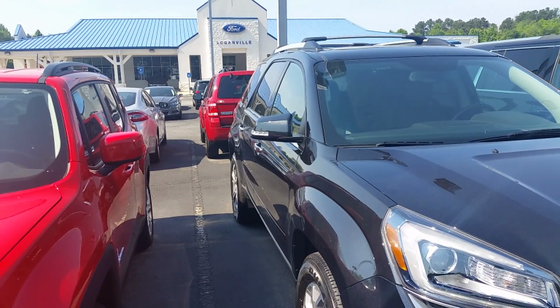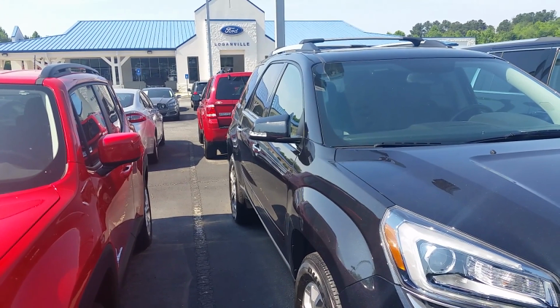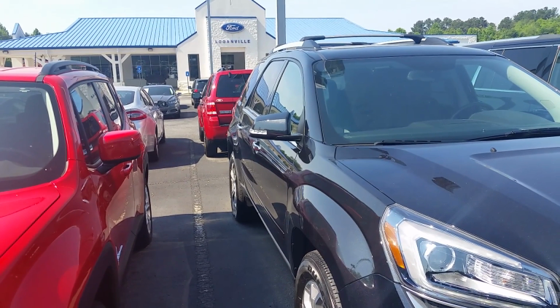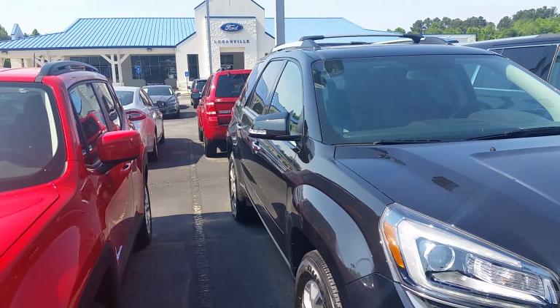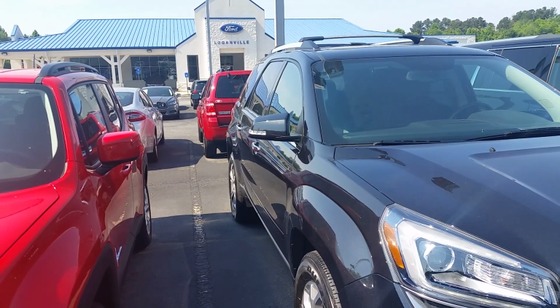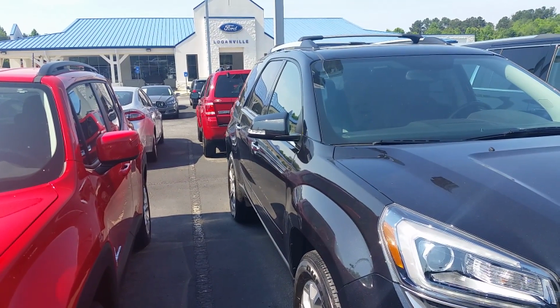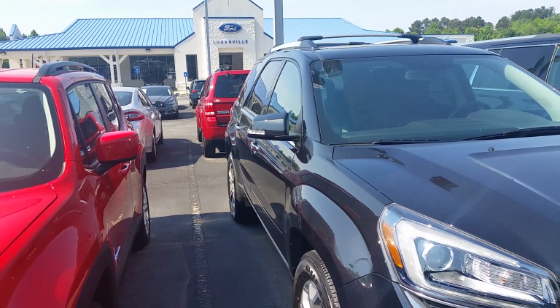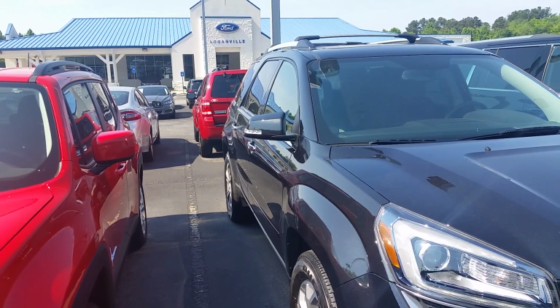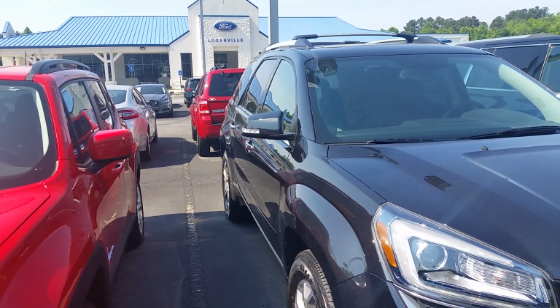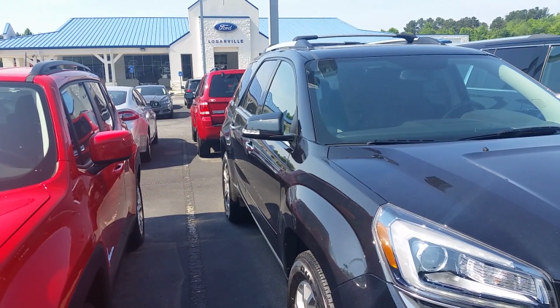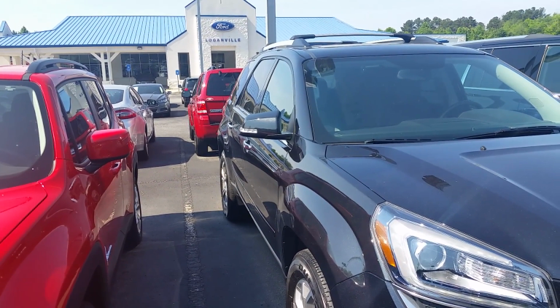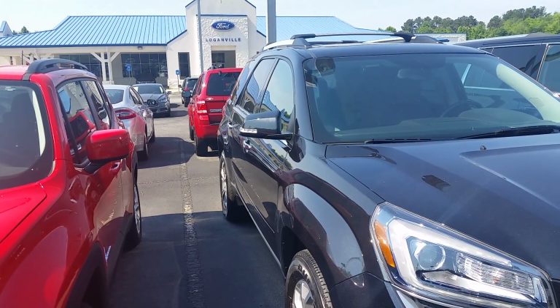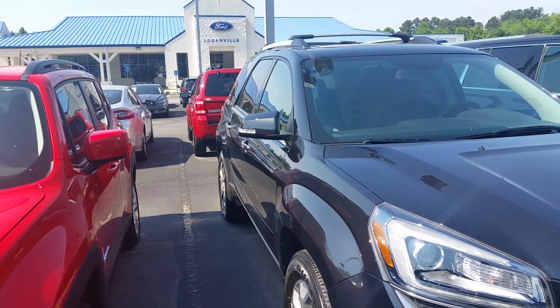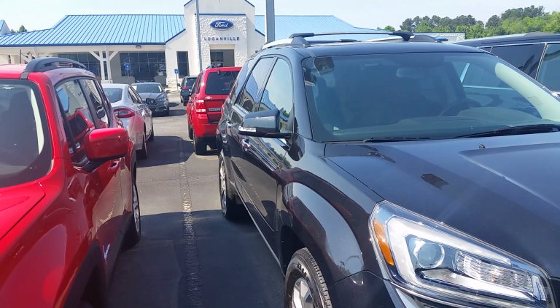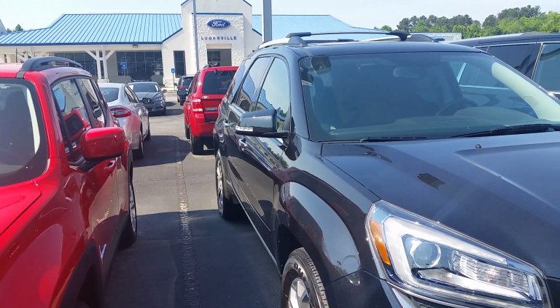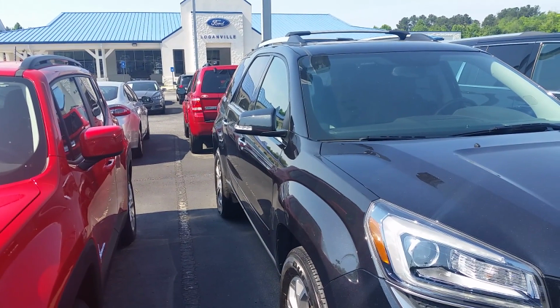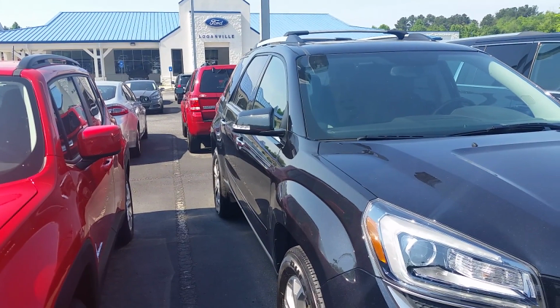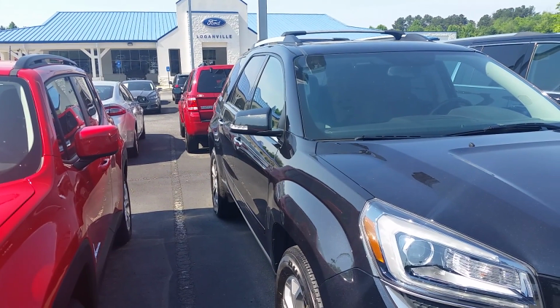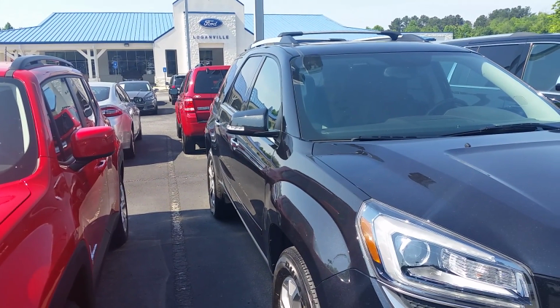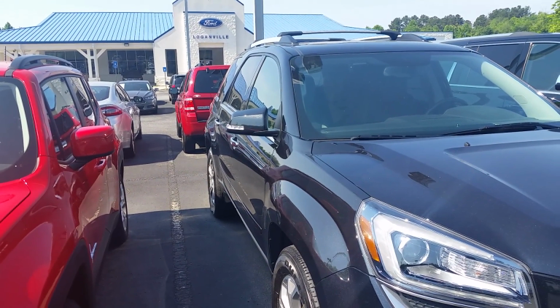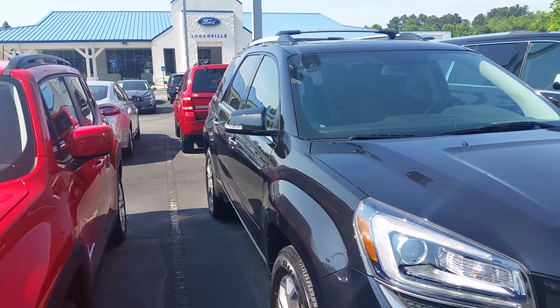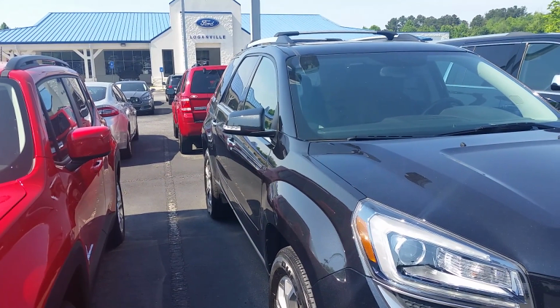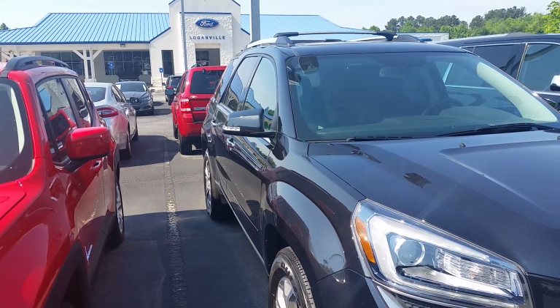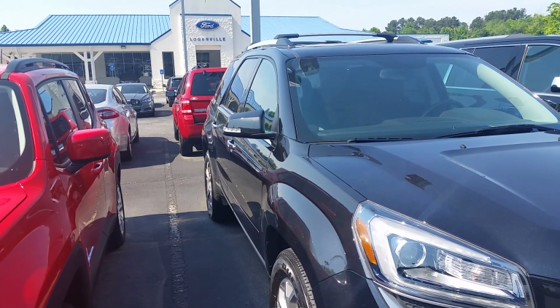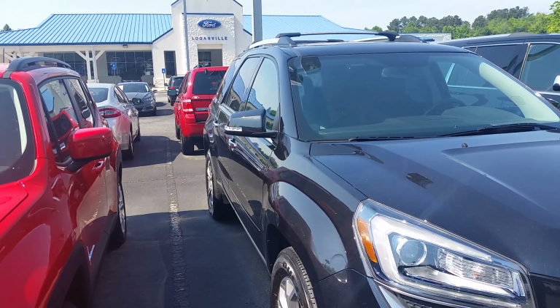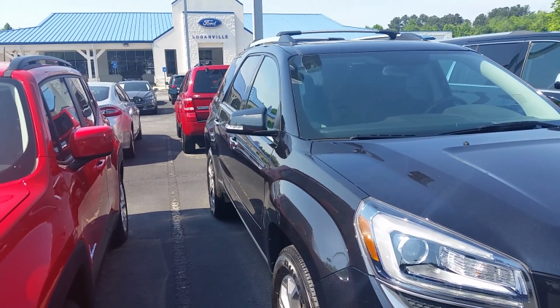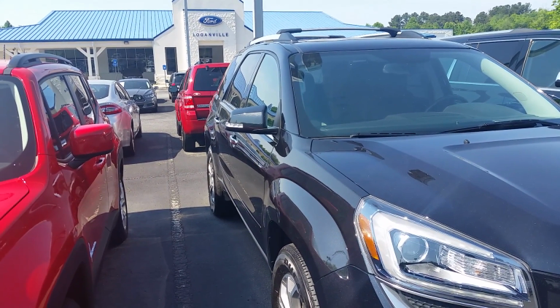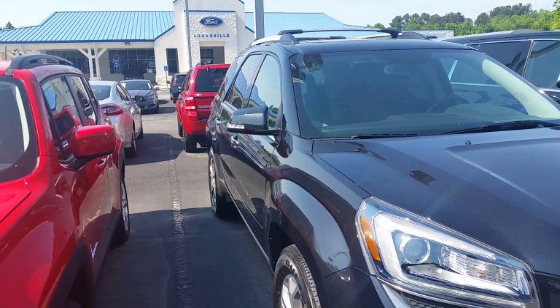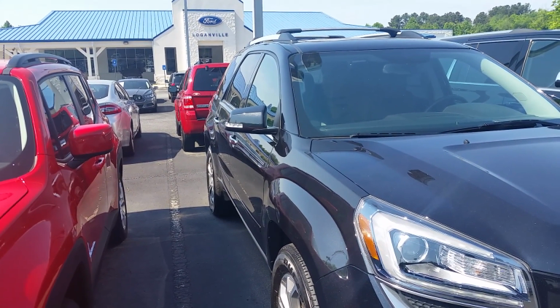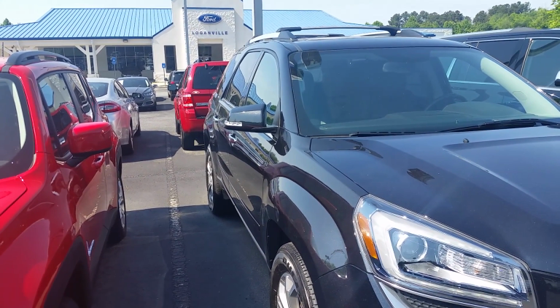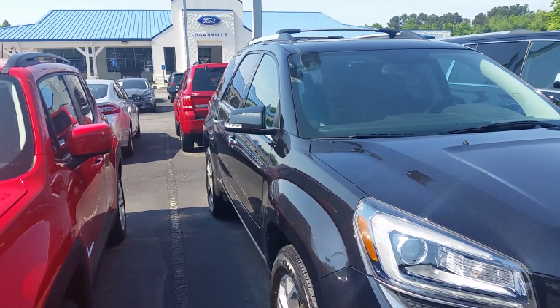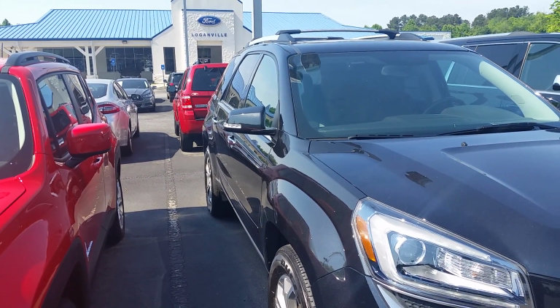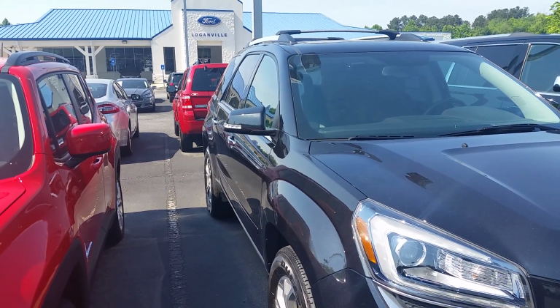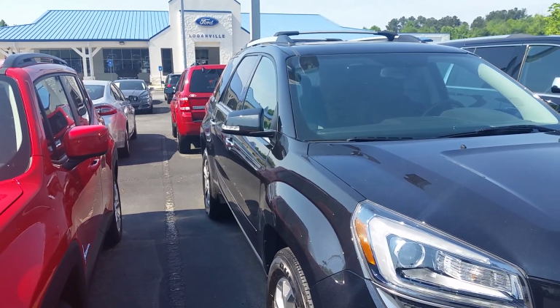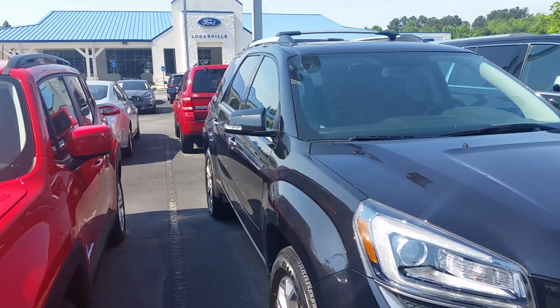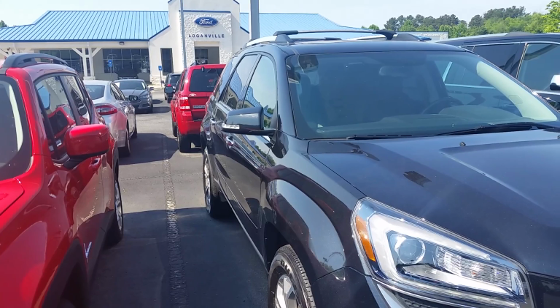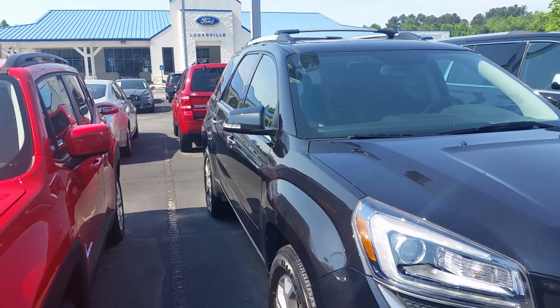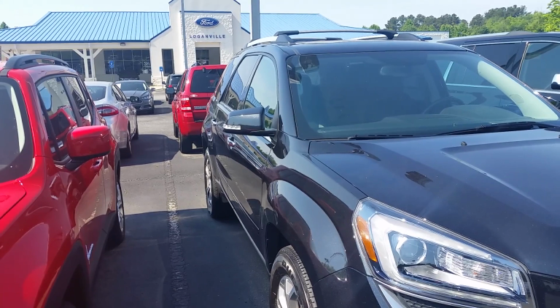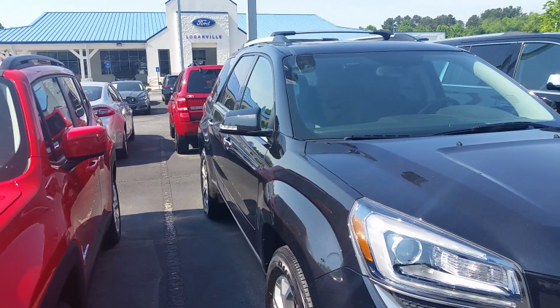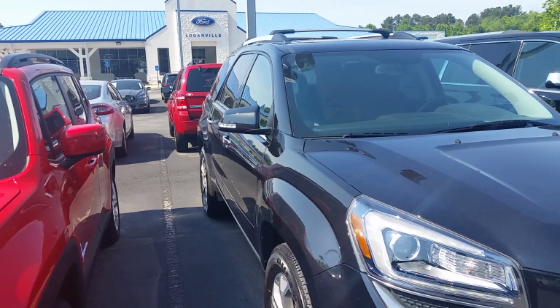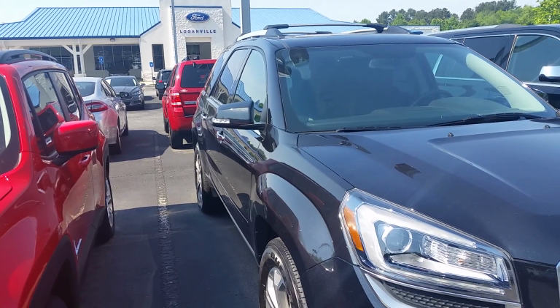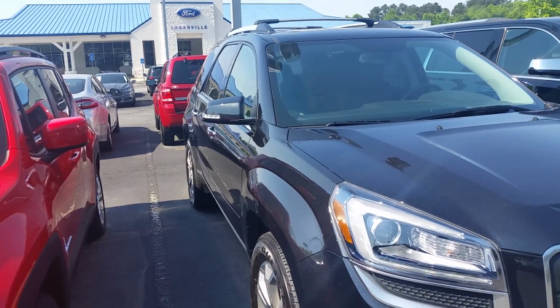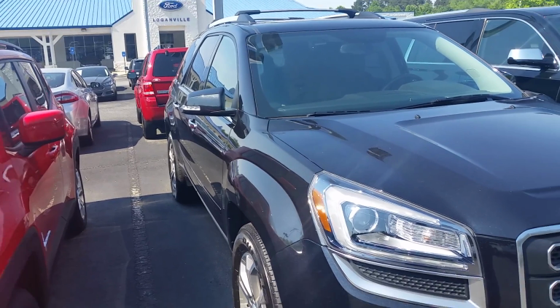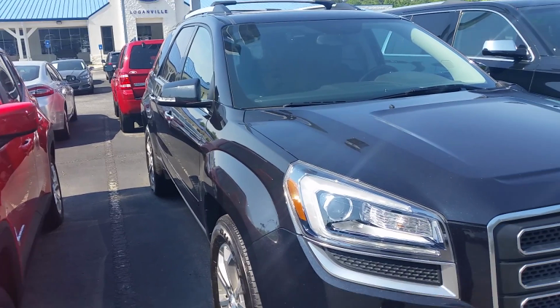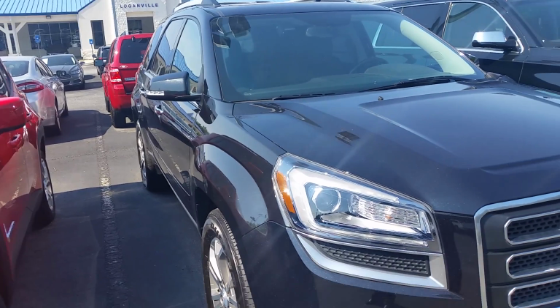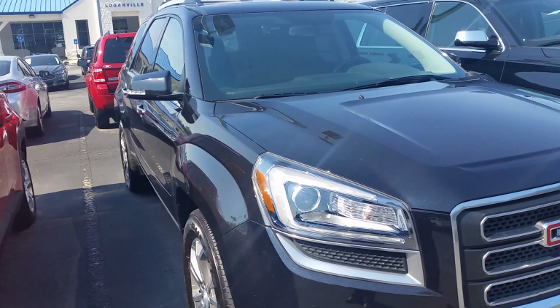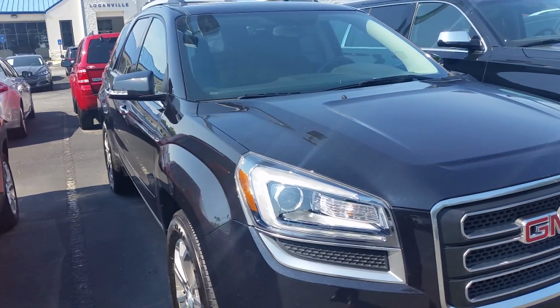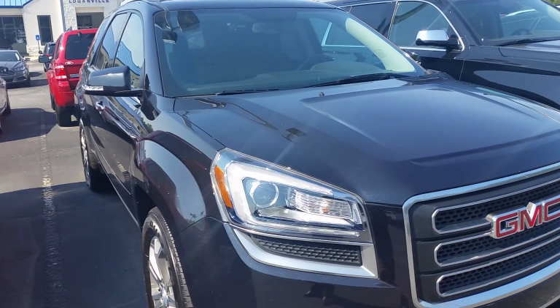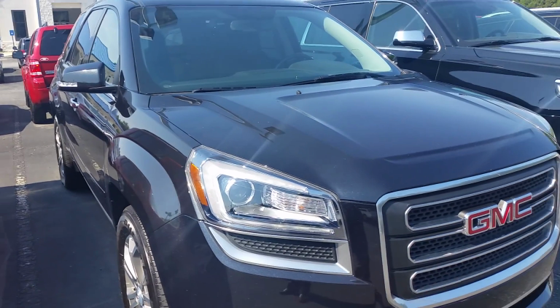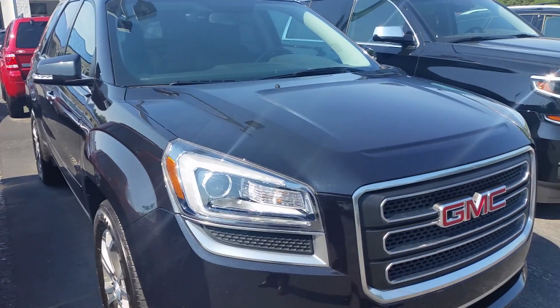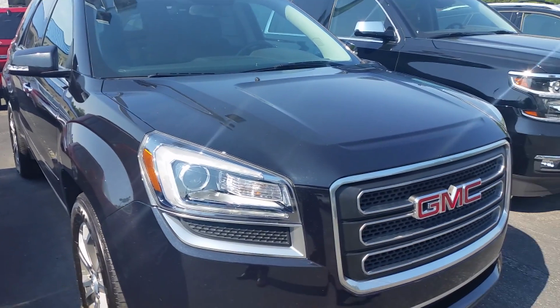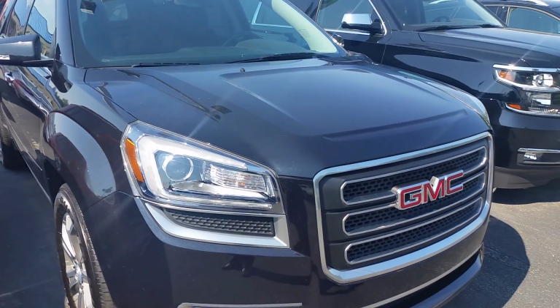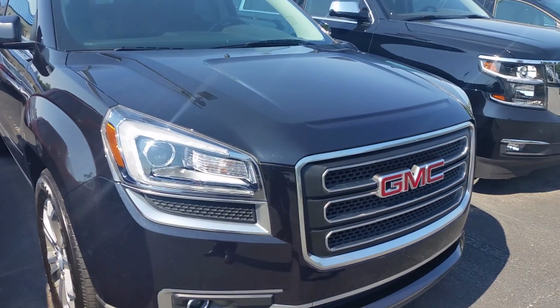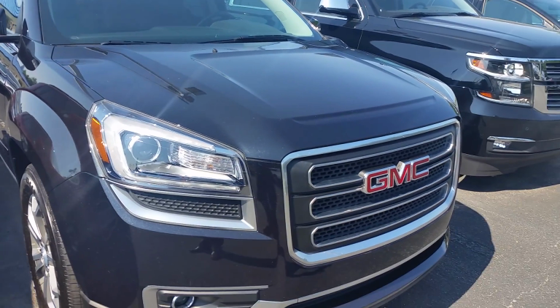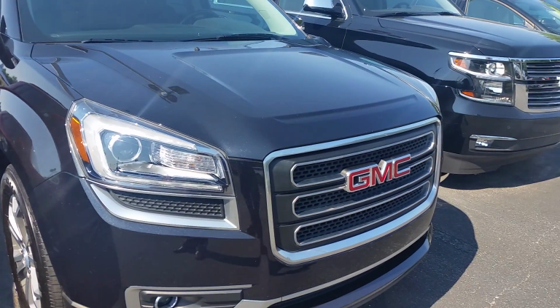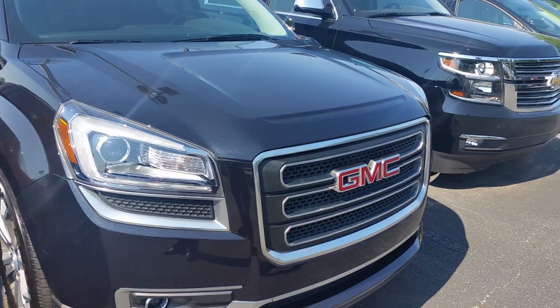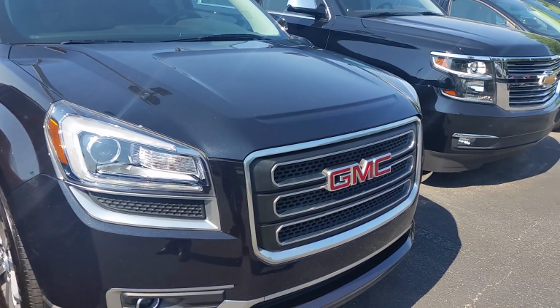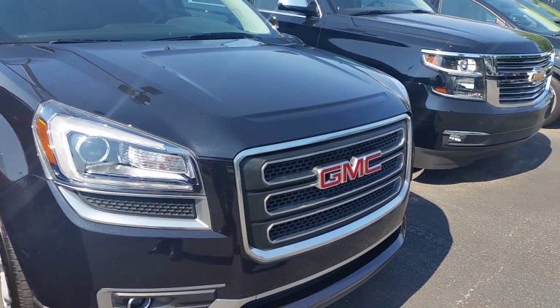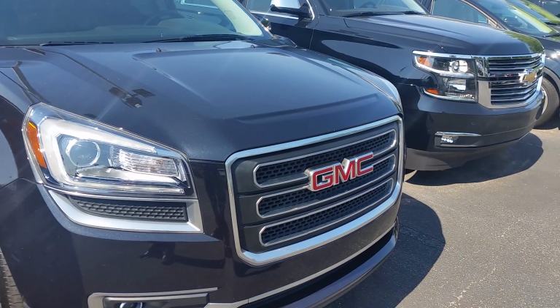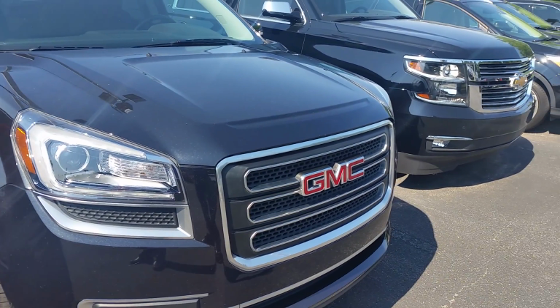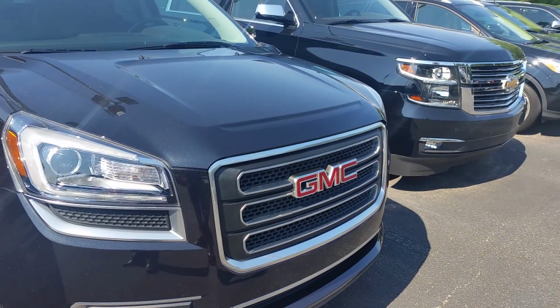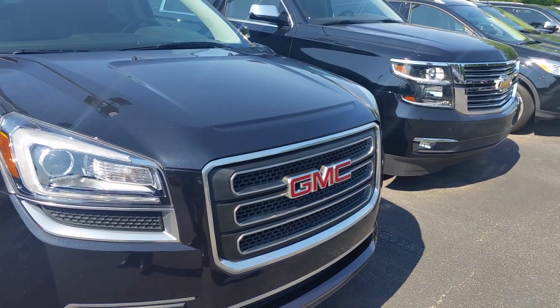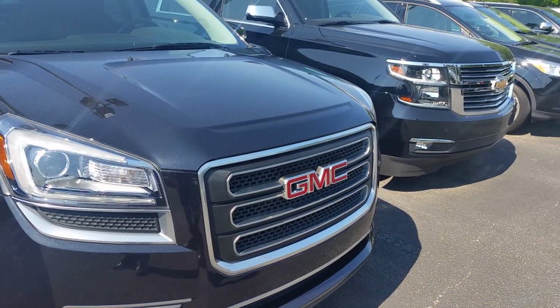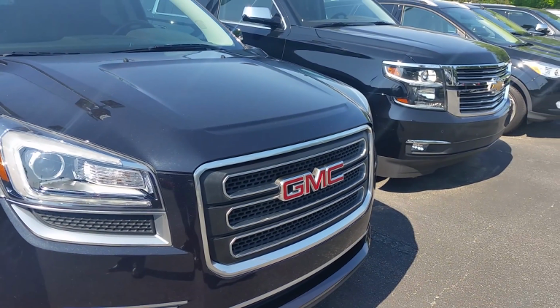Sonia, my name is Max at Loganville Ford. 770-554-9994.